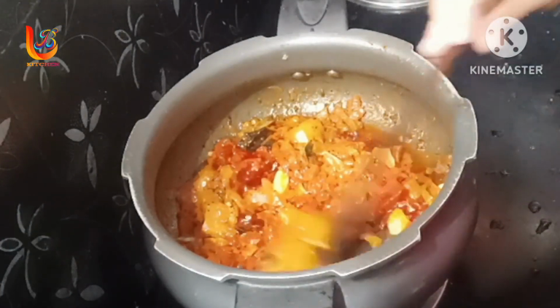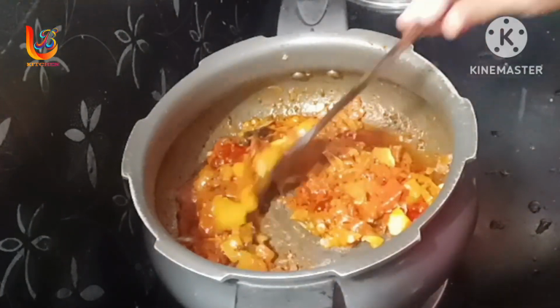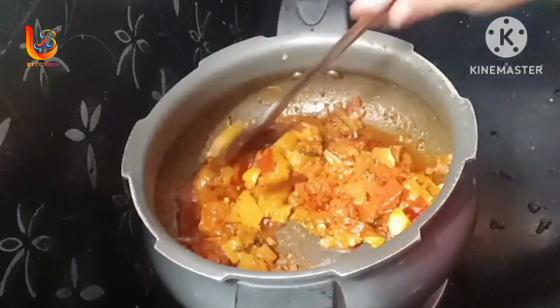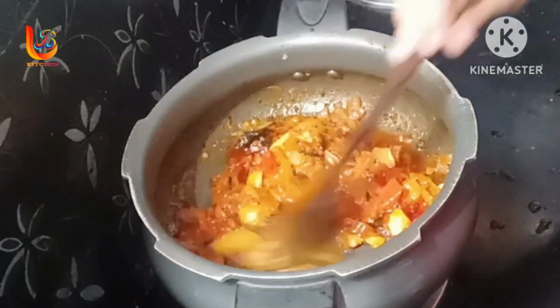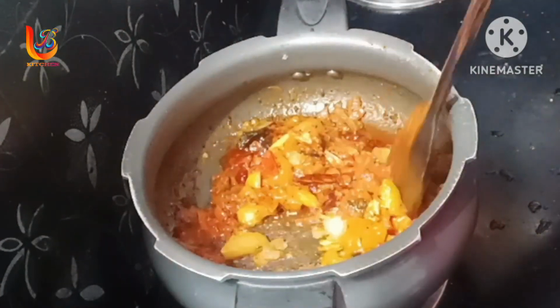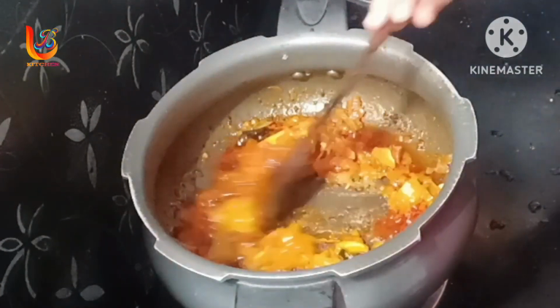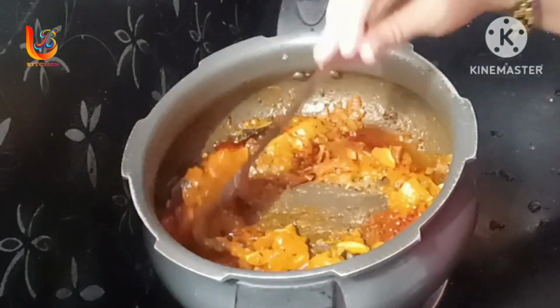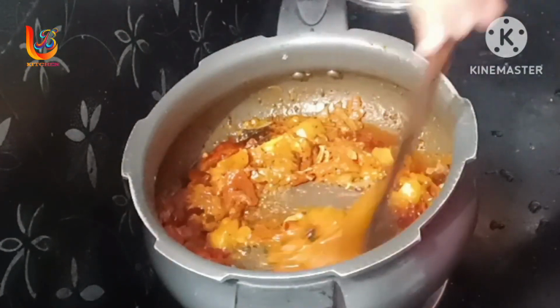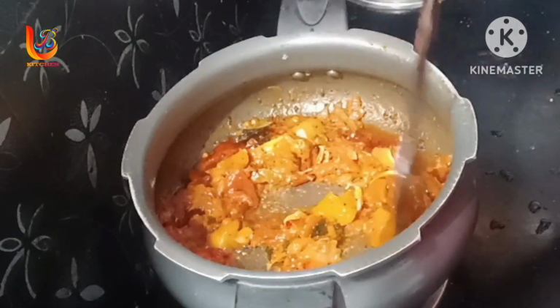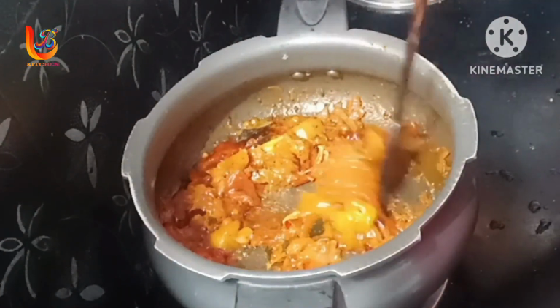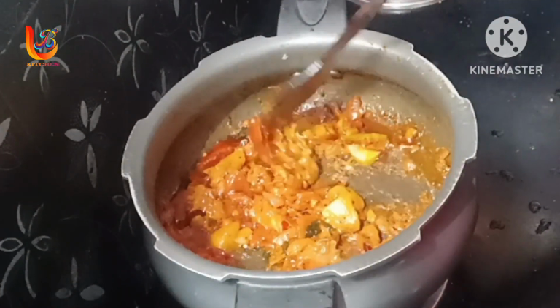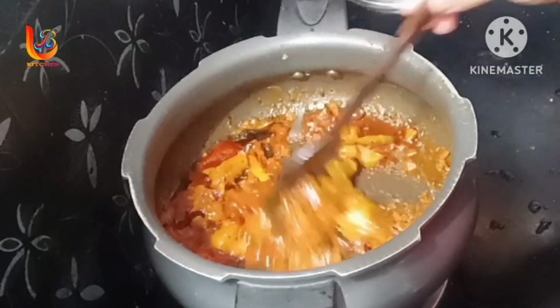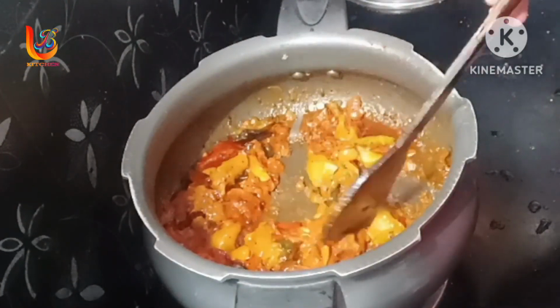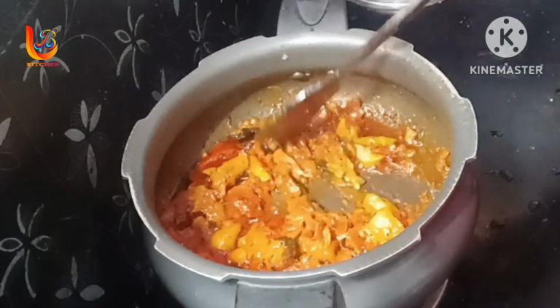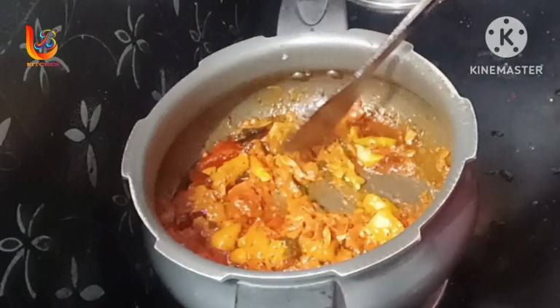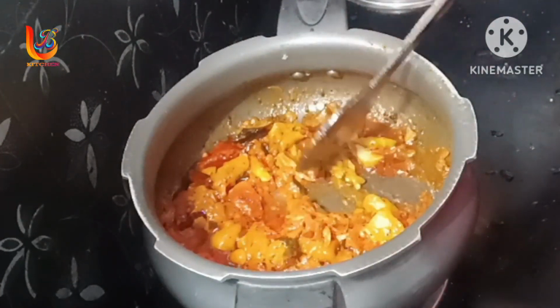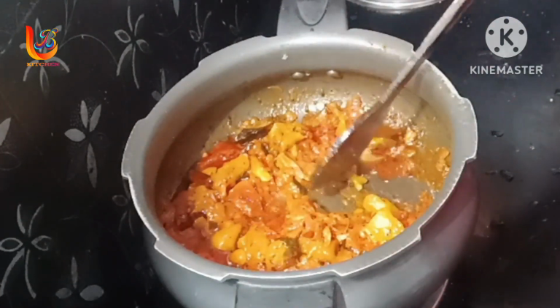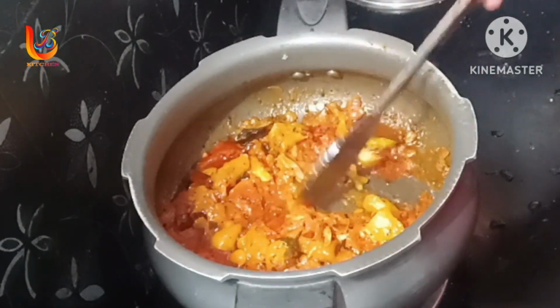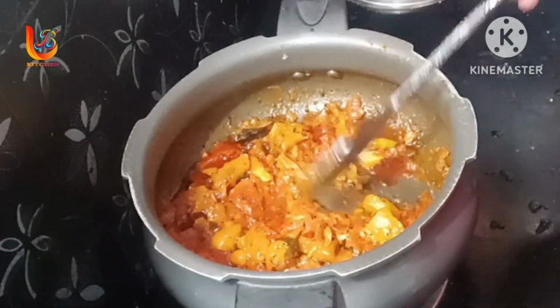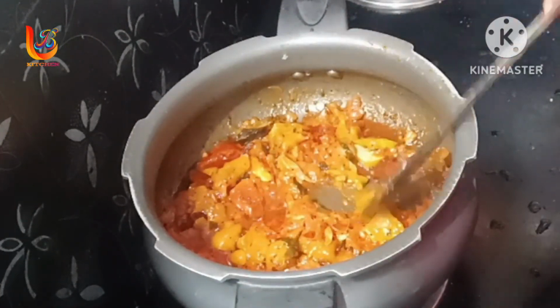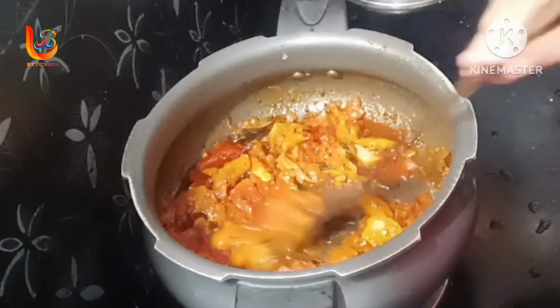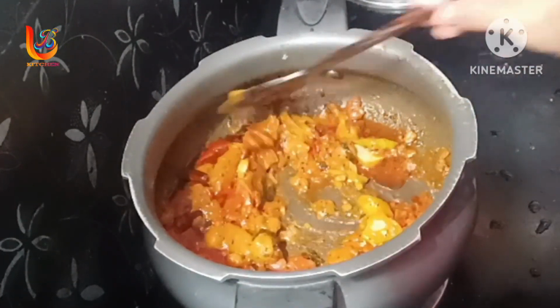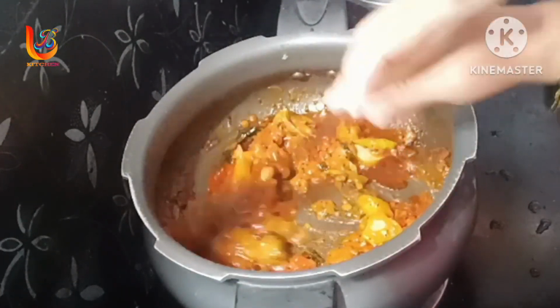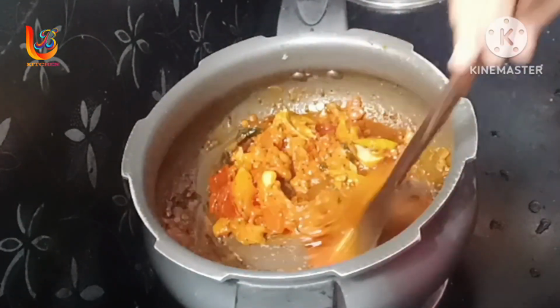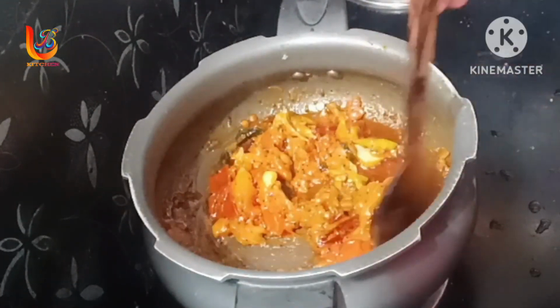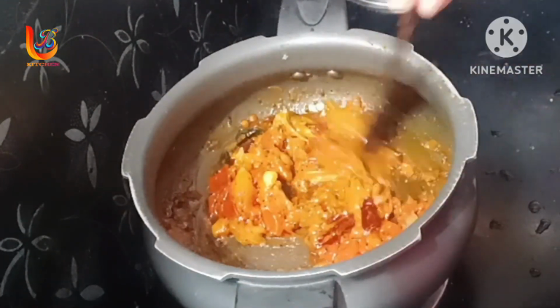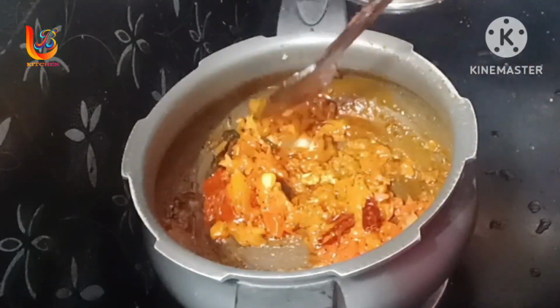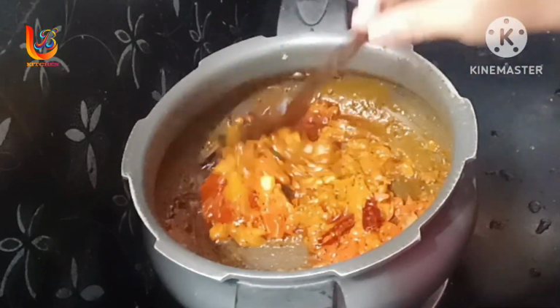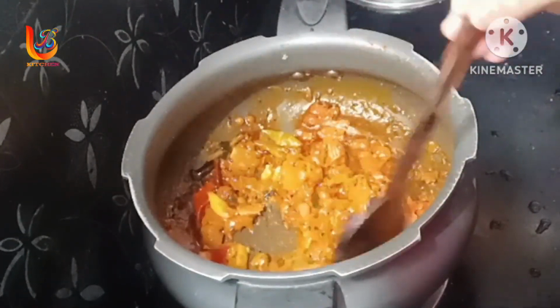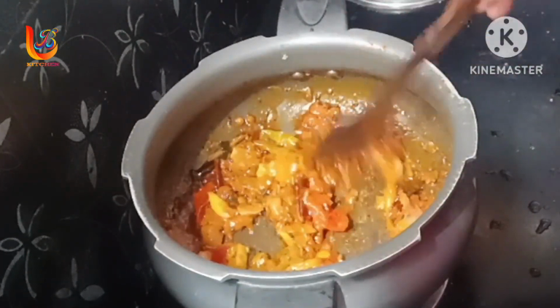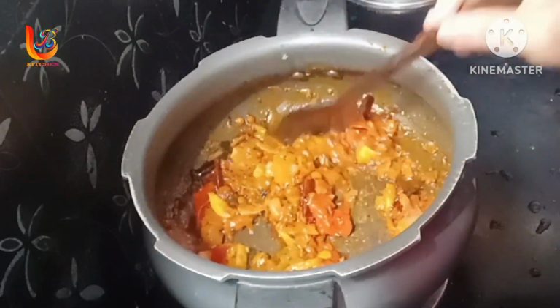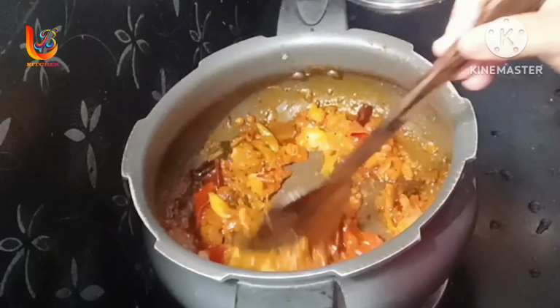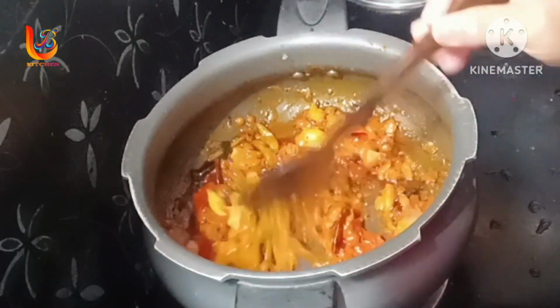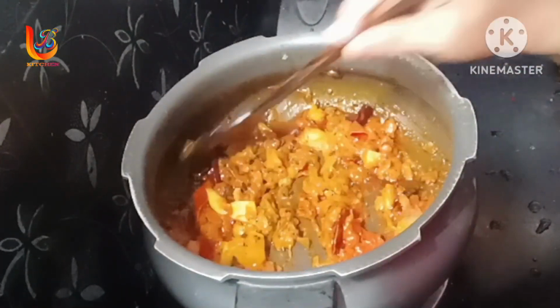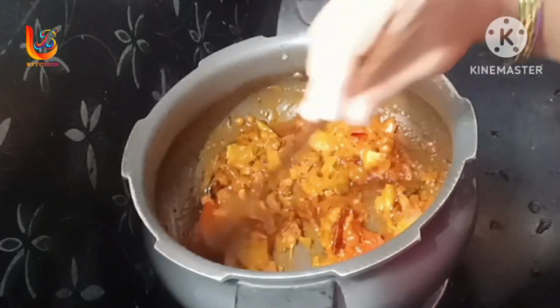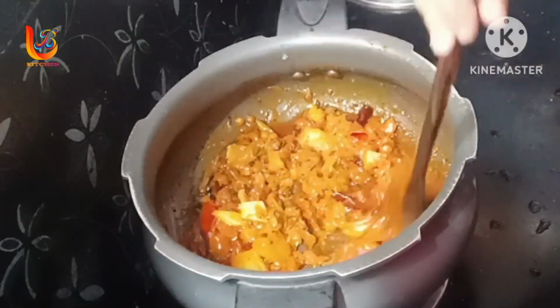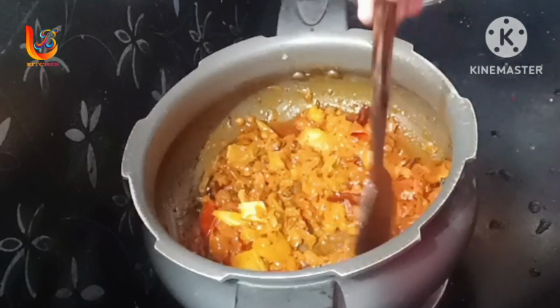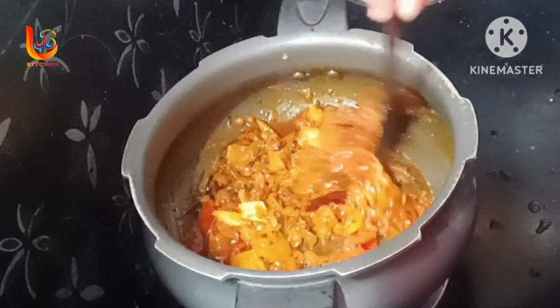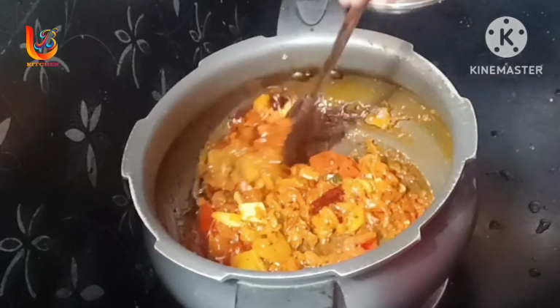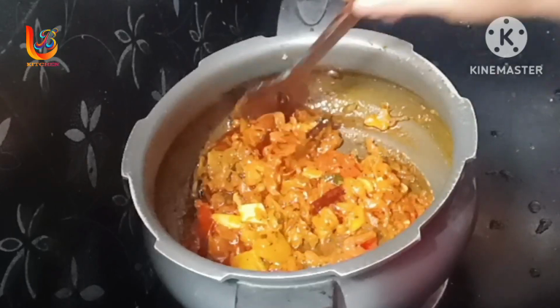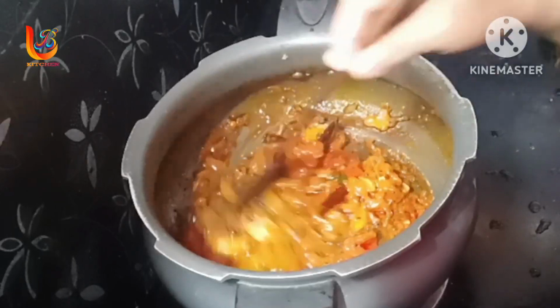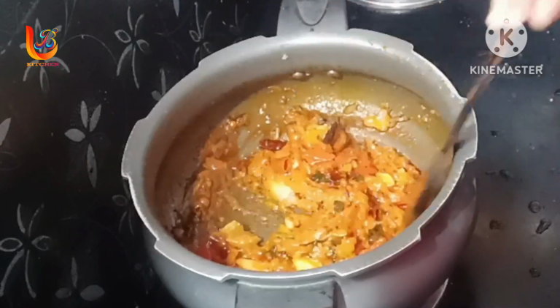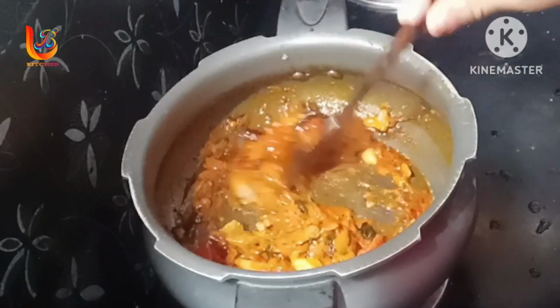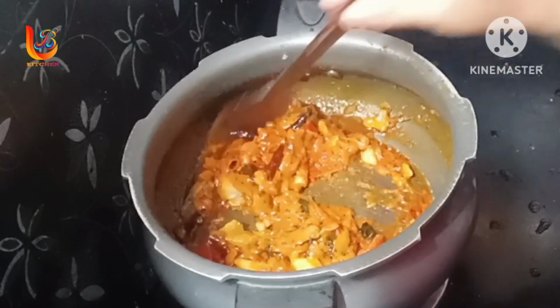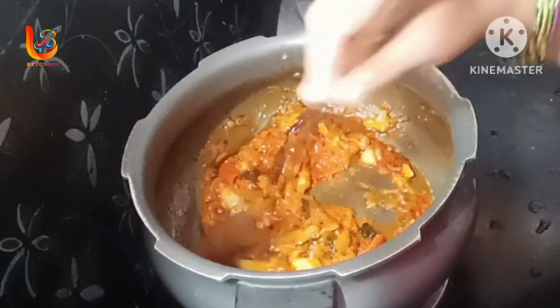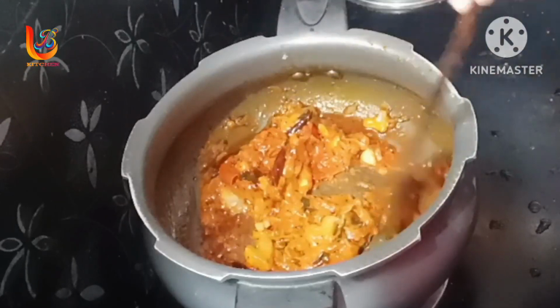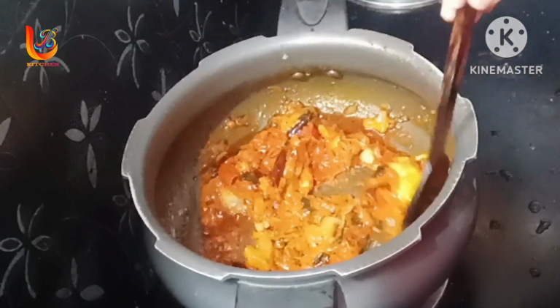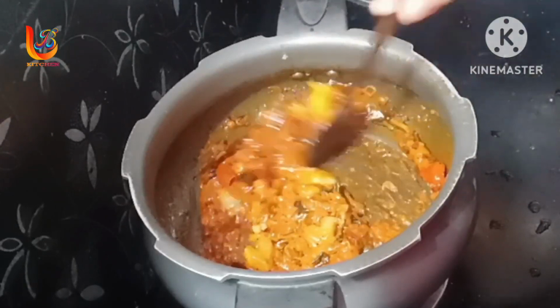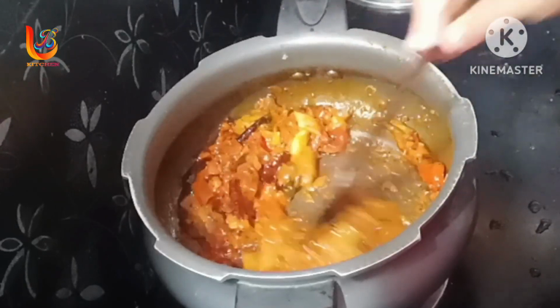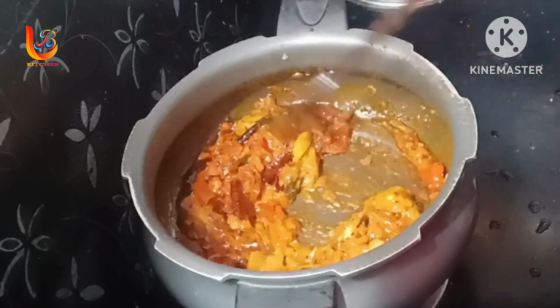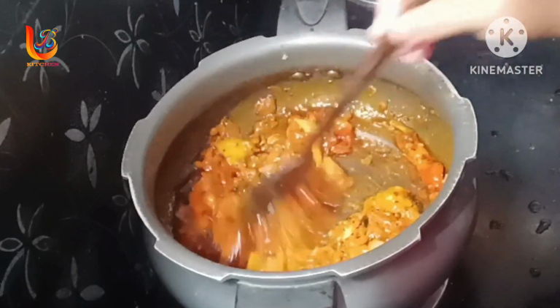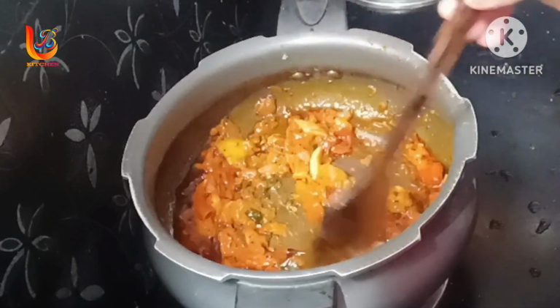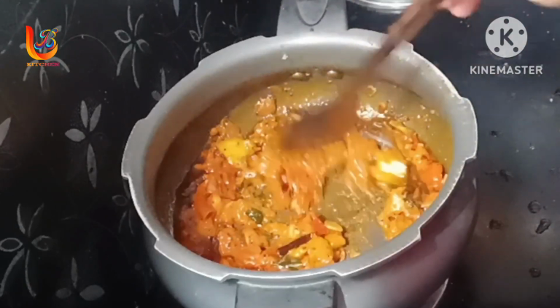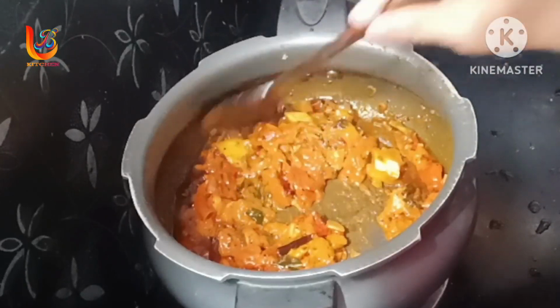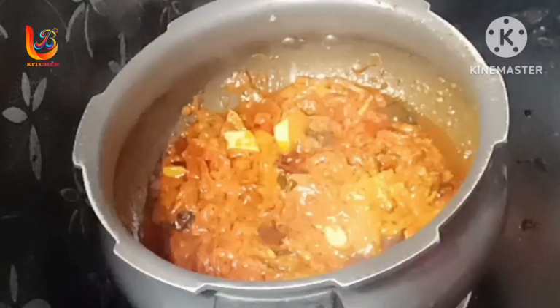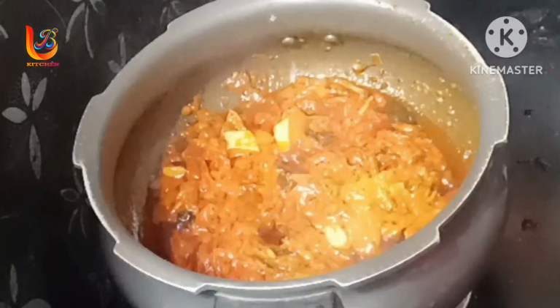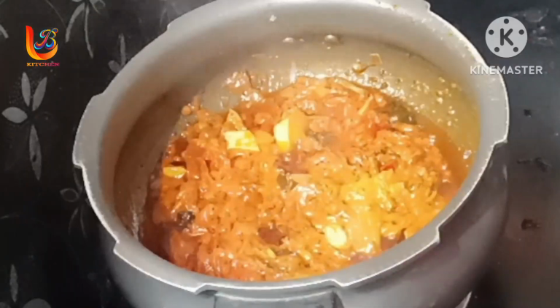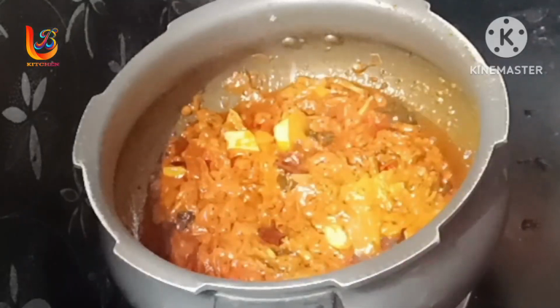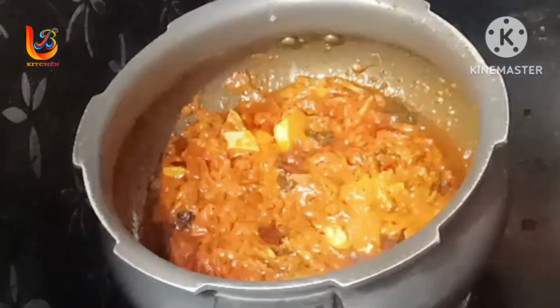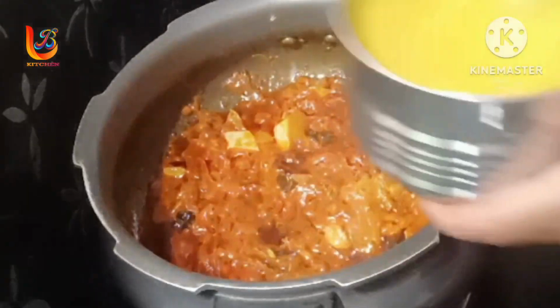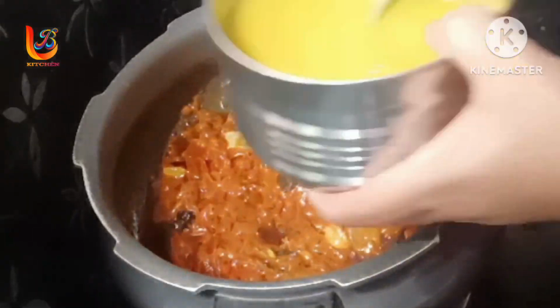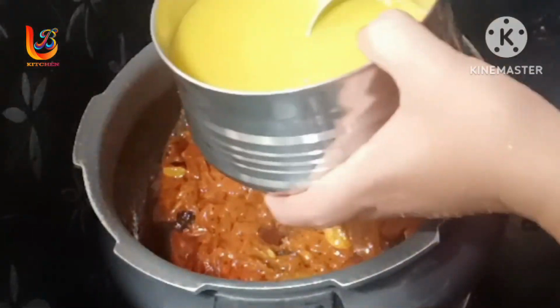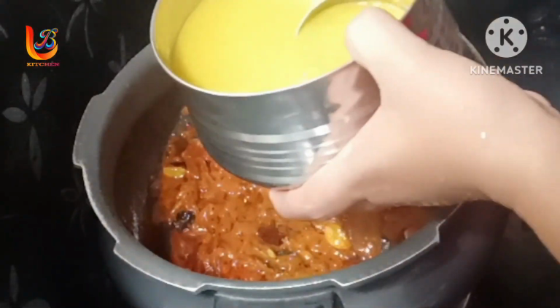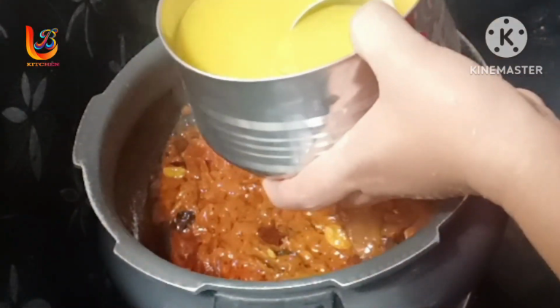Then, the water will be used to pour it. Put the water in at this stage.